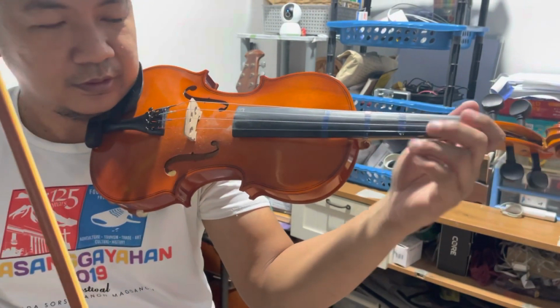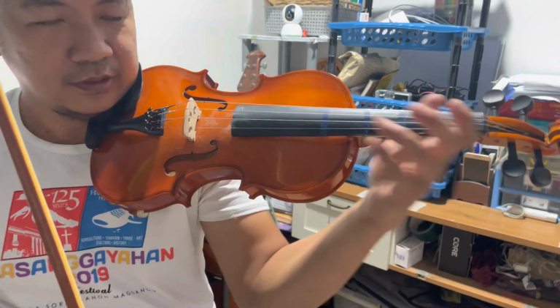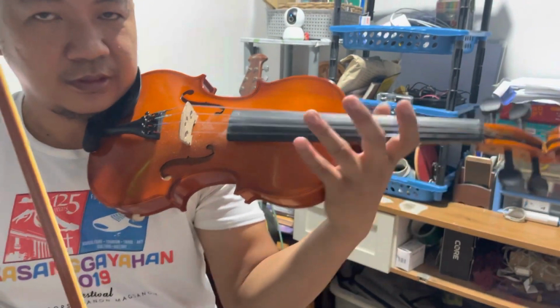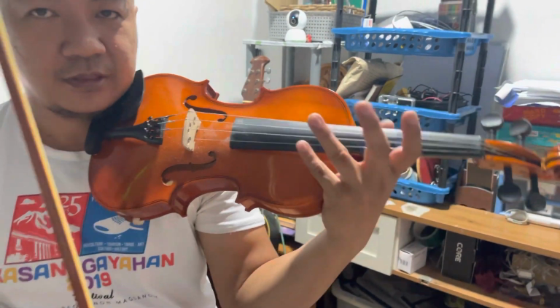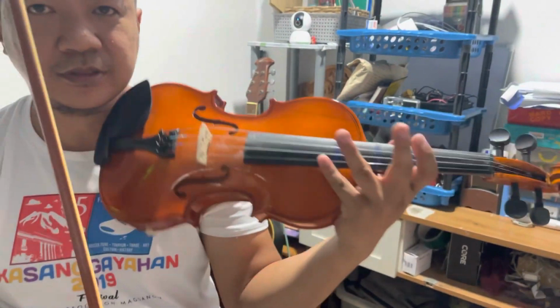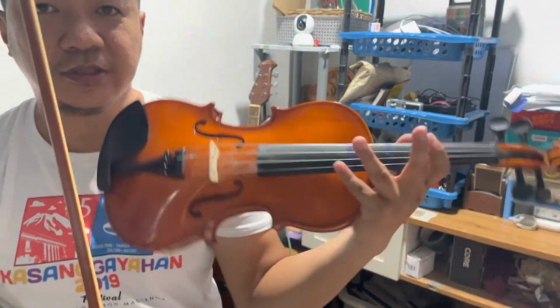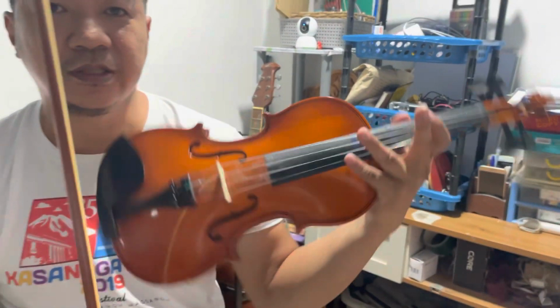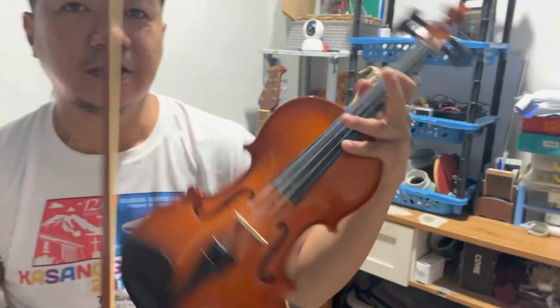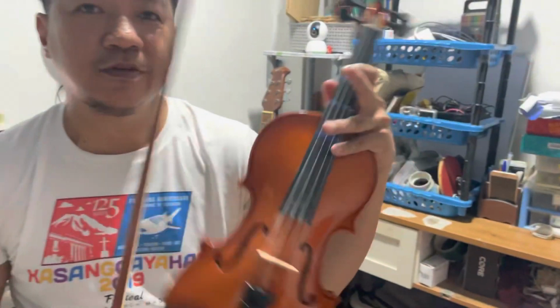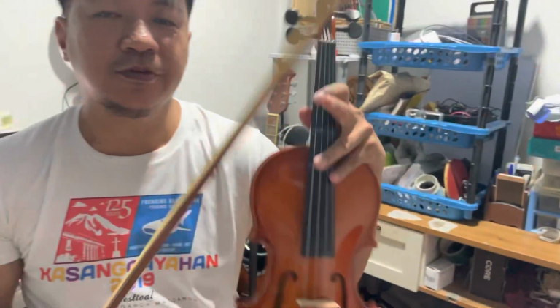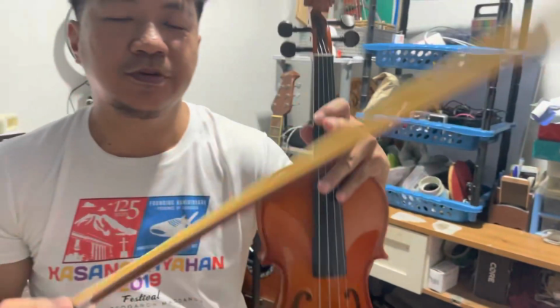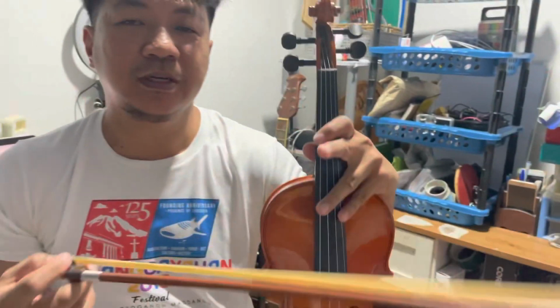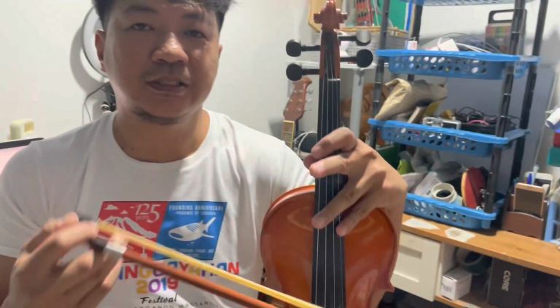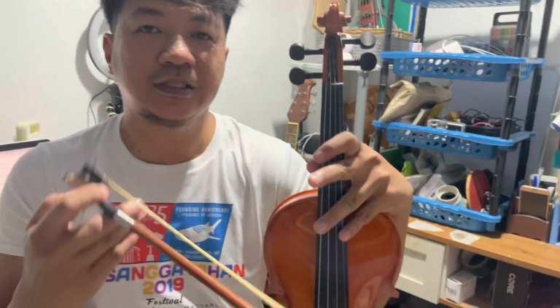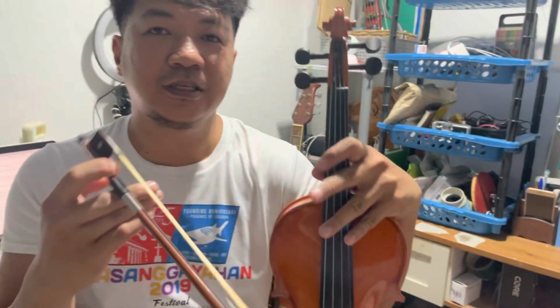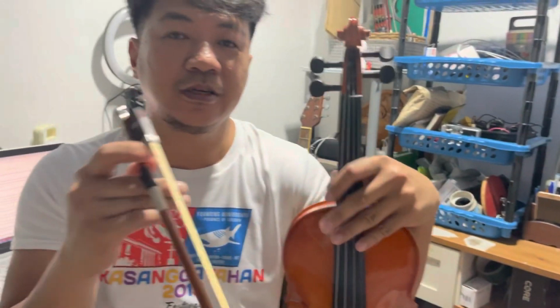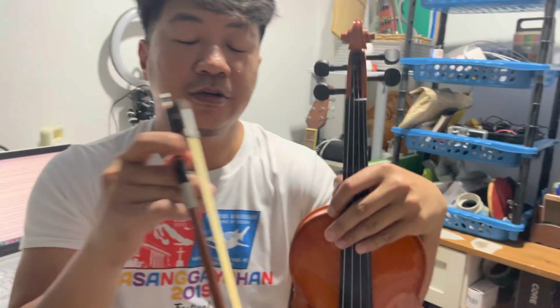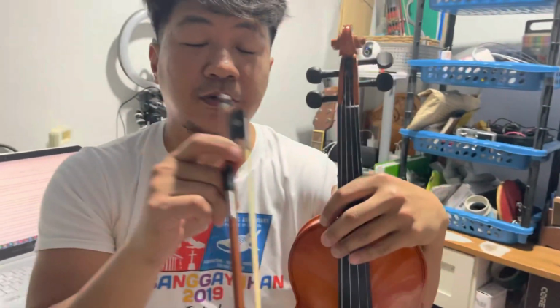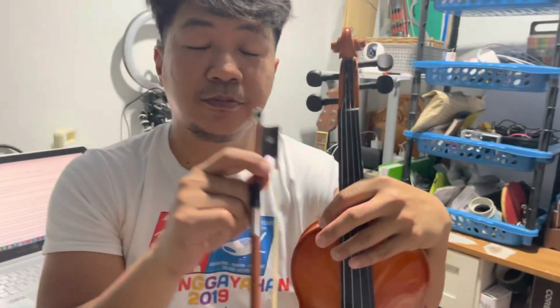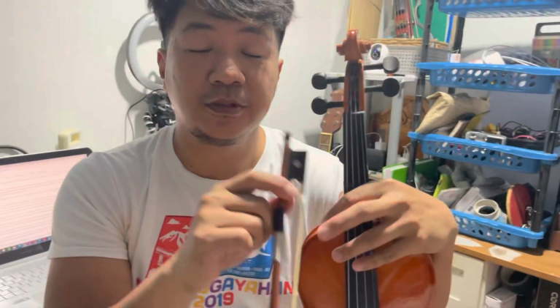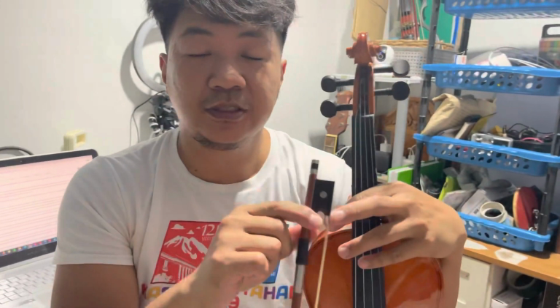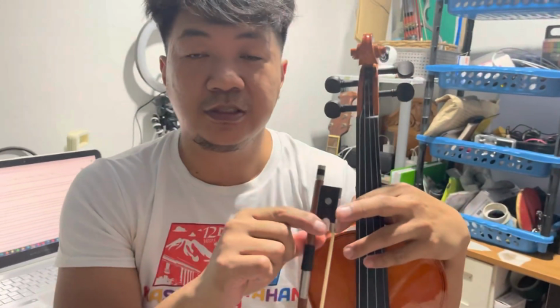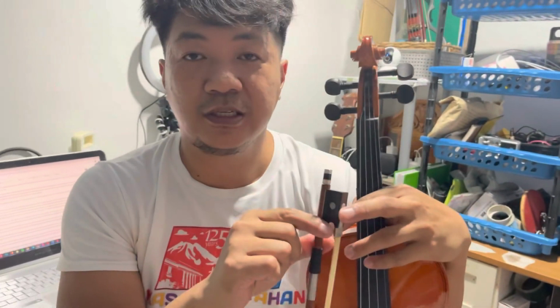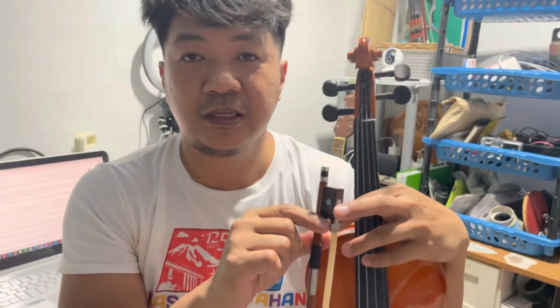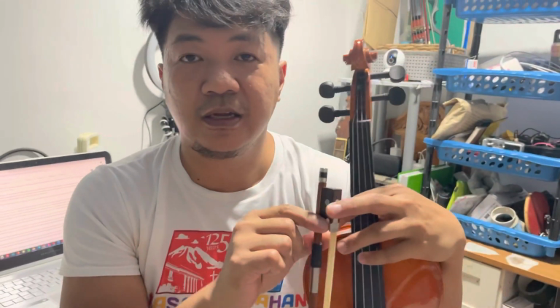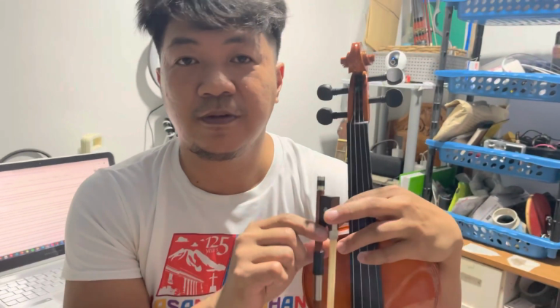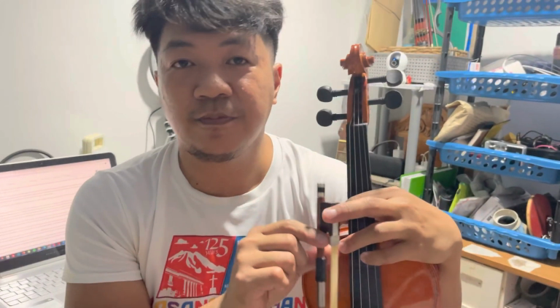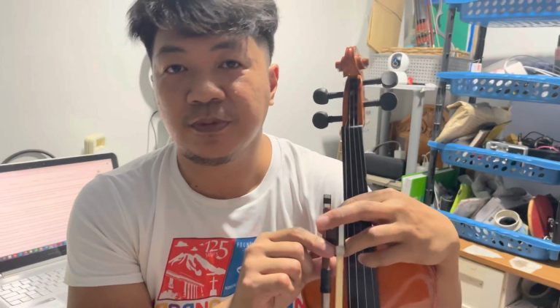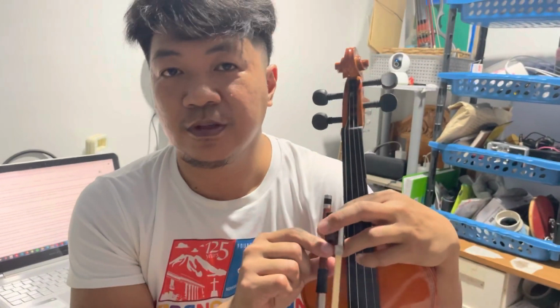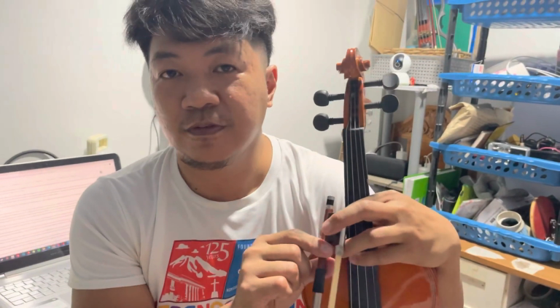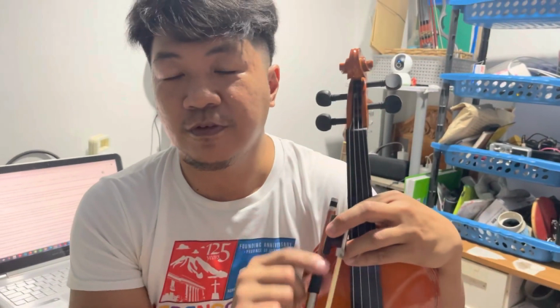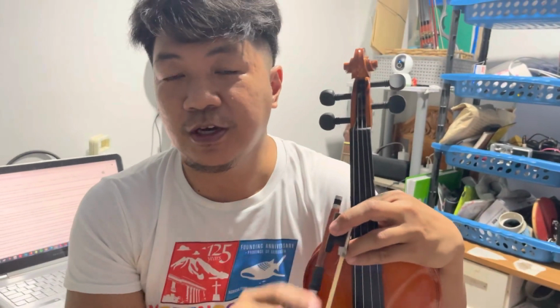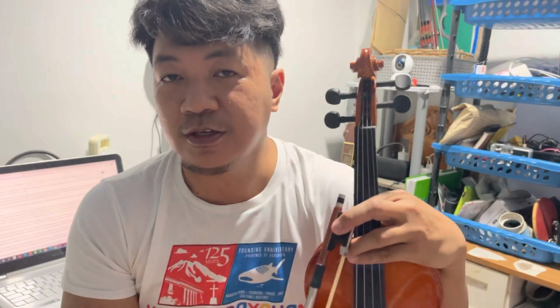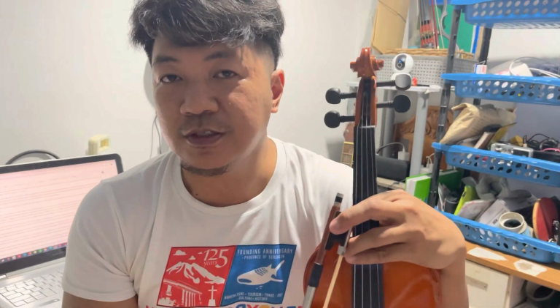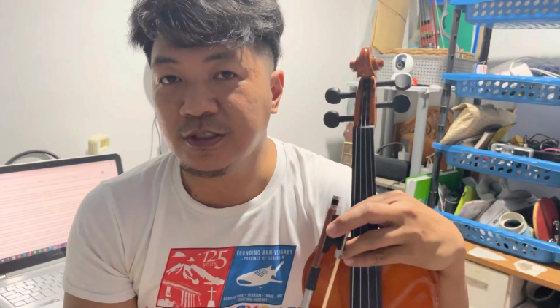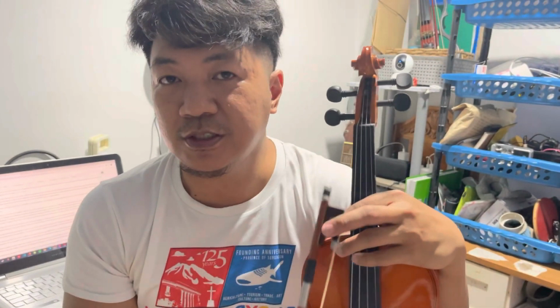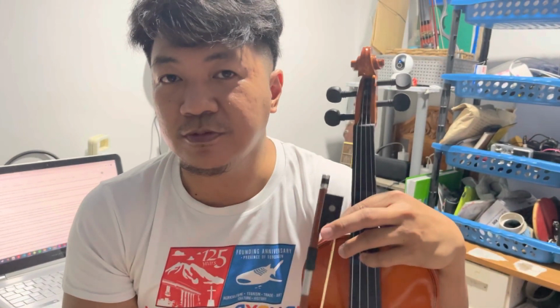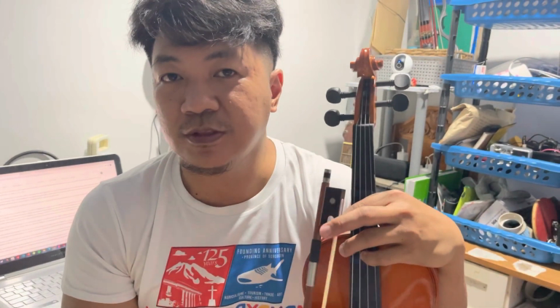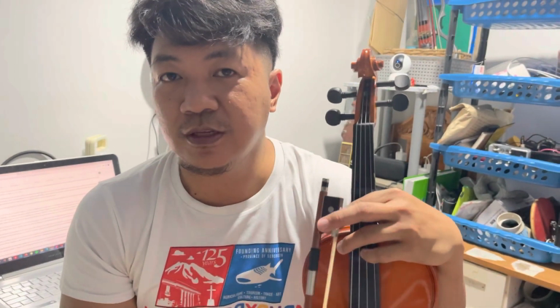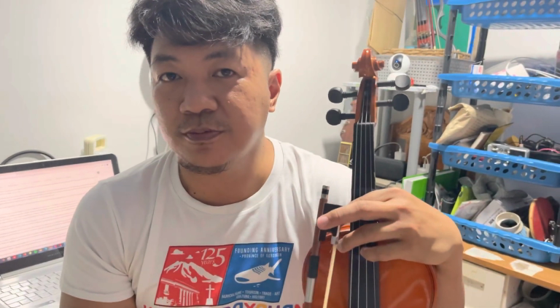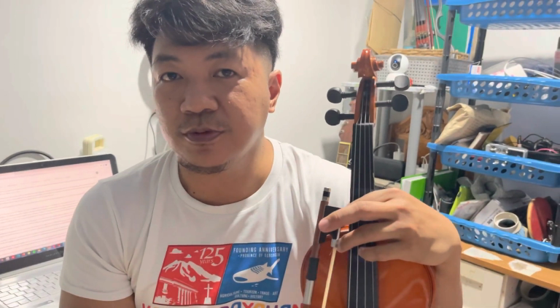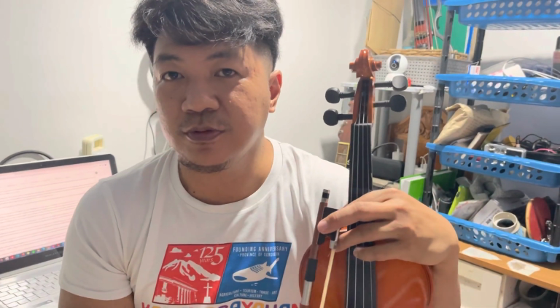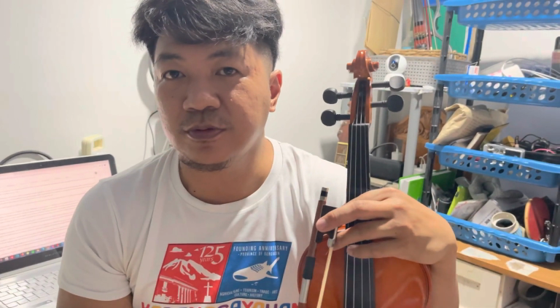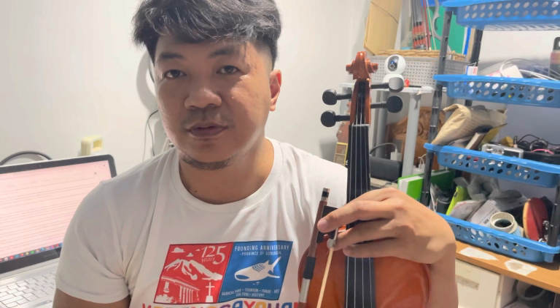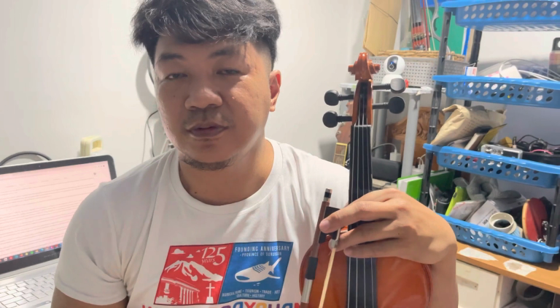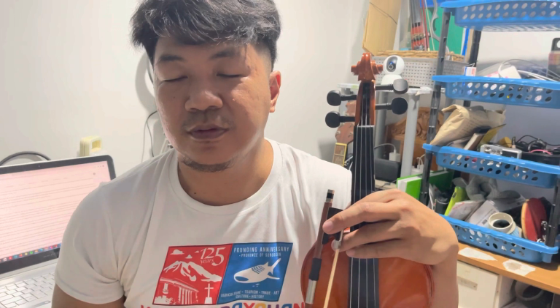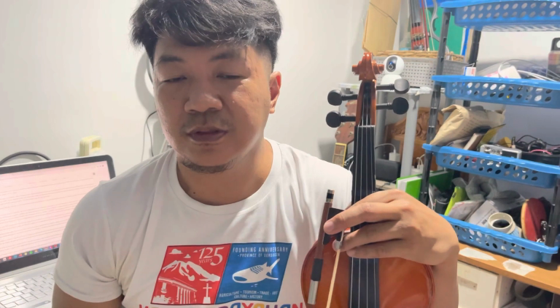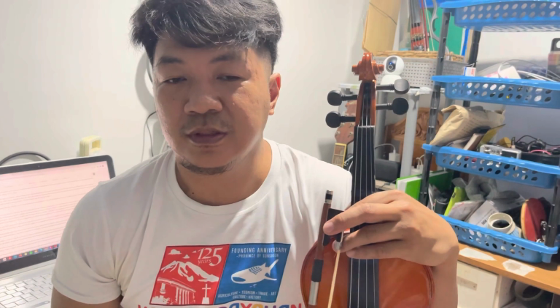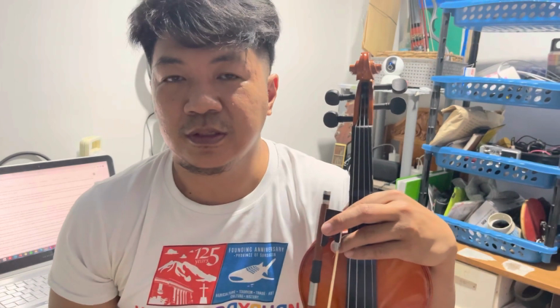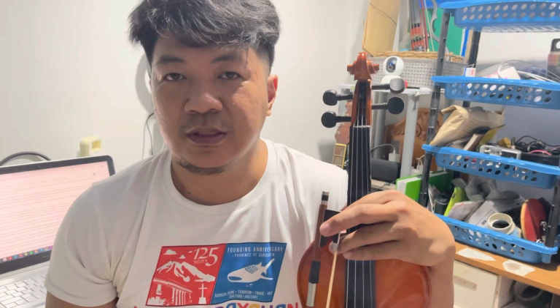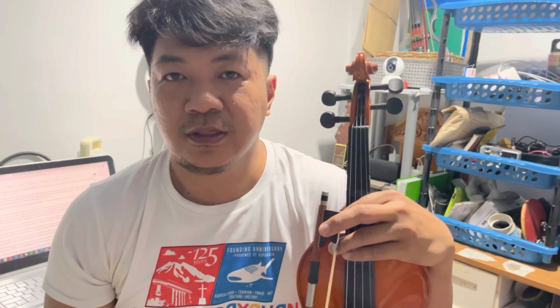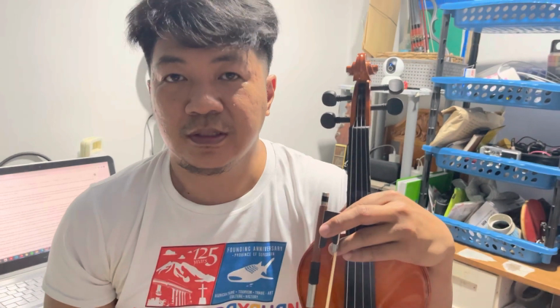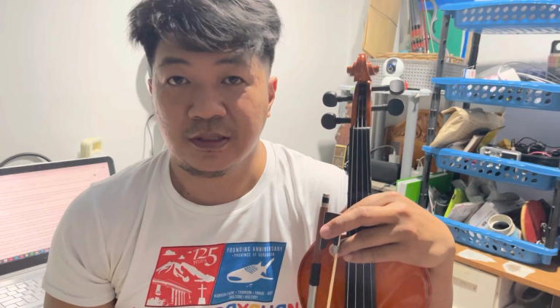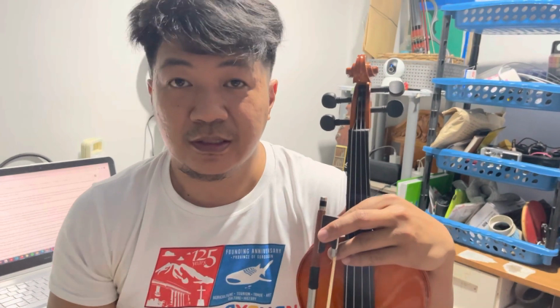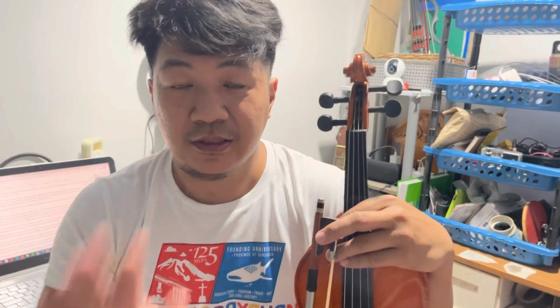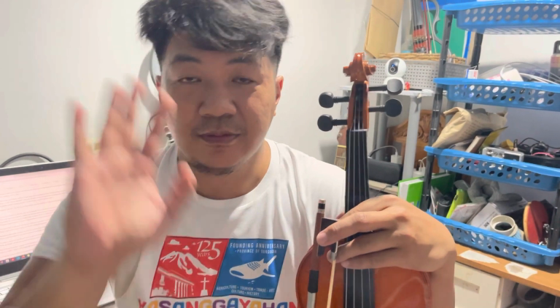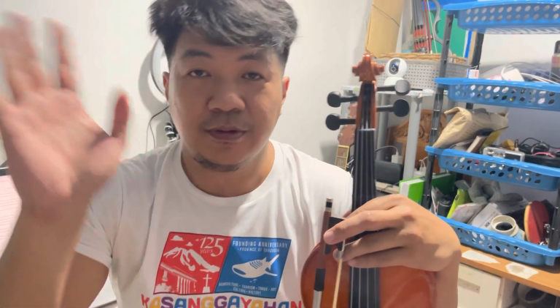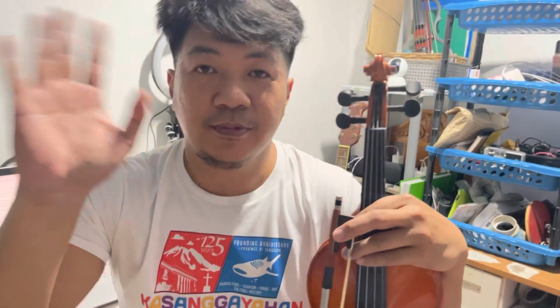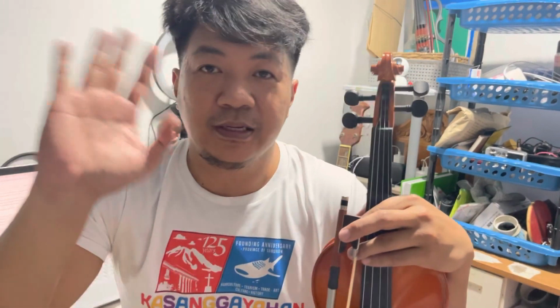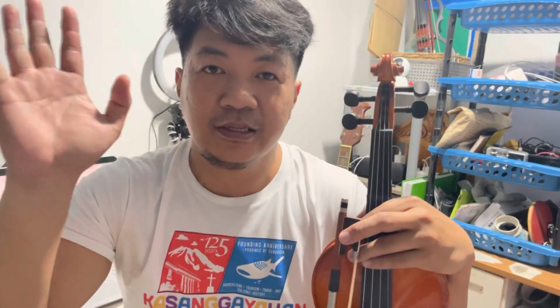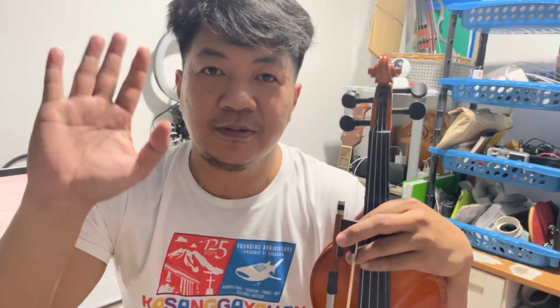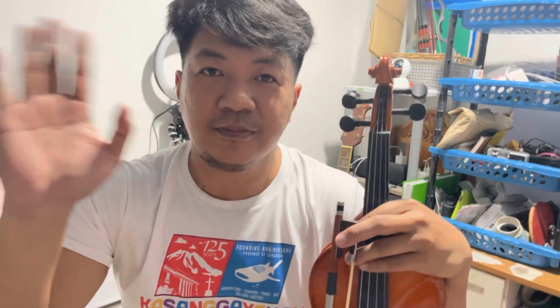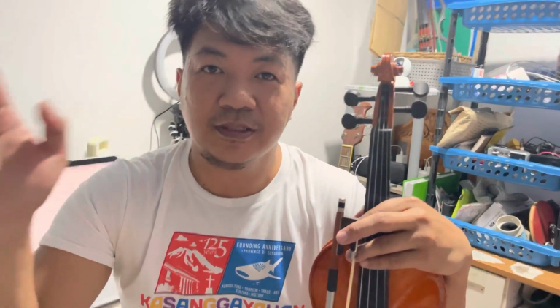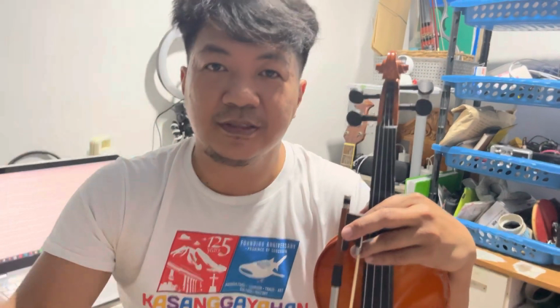Thank you for watching. I hope these violin tricks will help you. Bye bye, God bless.